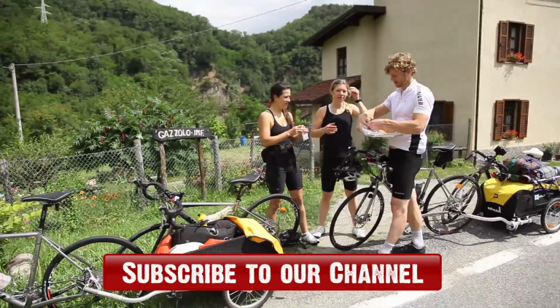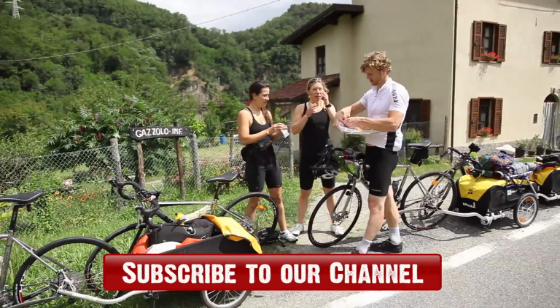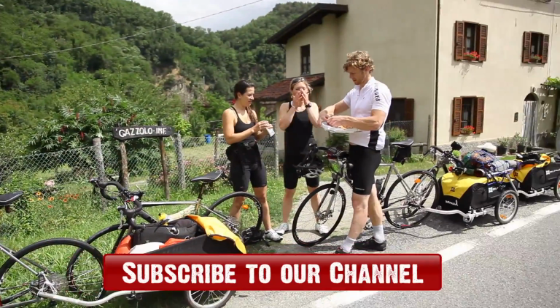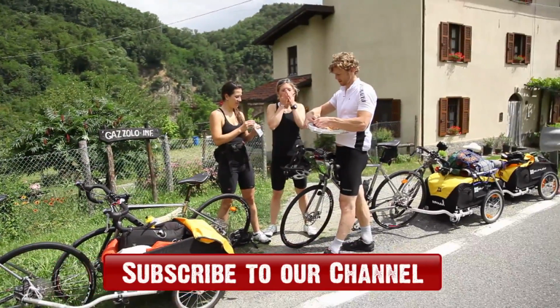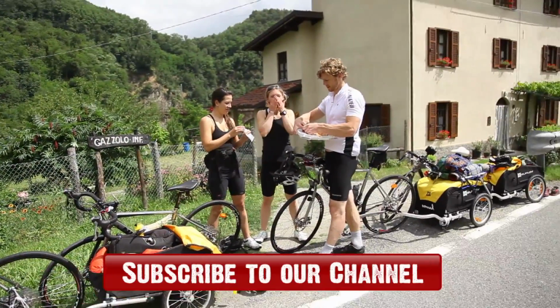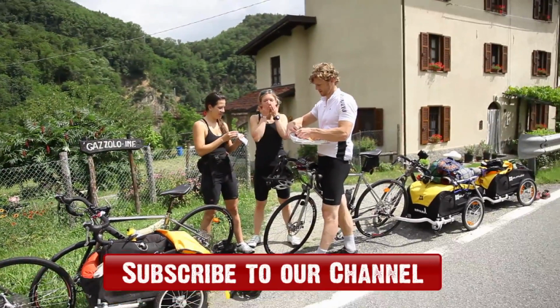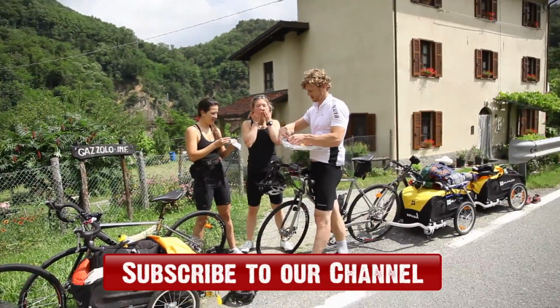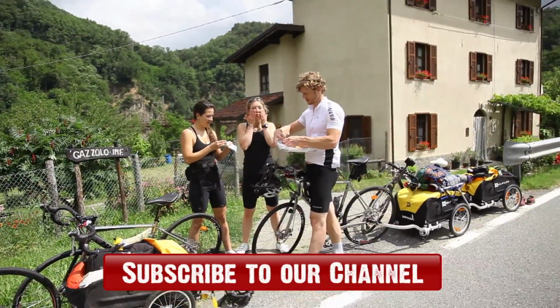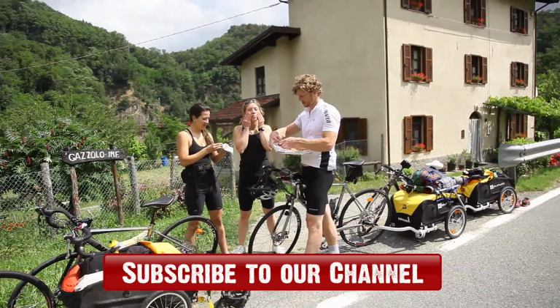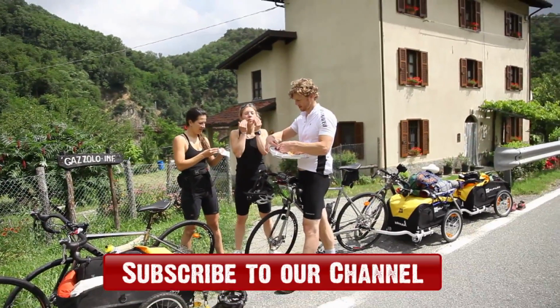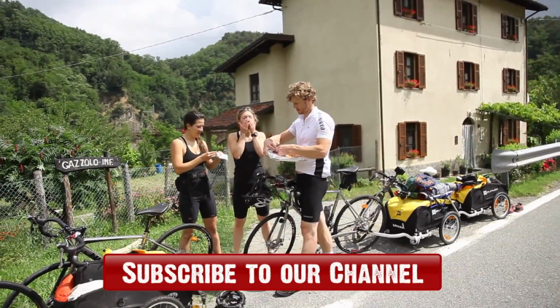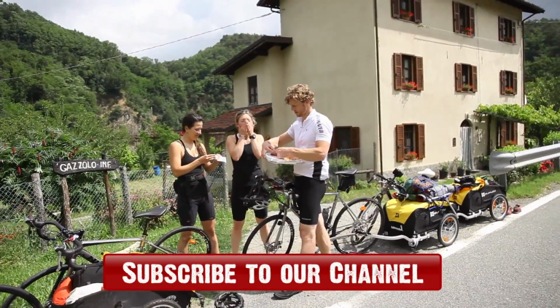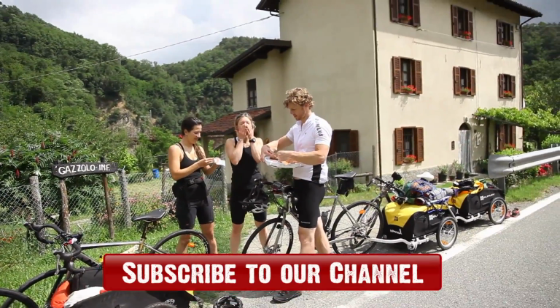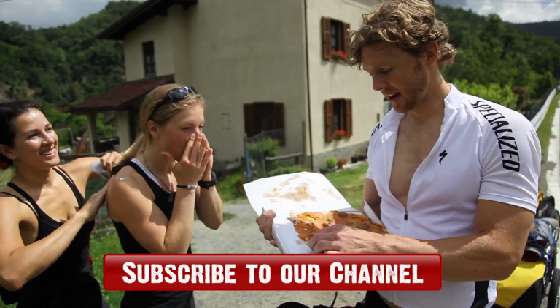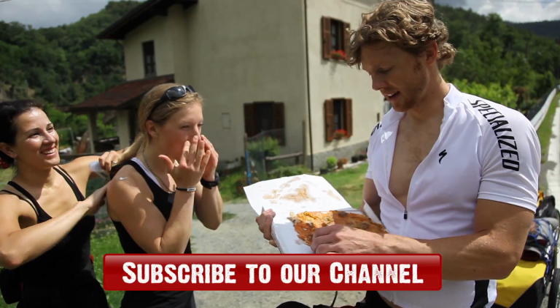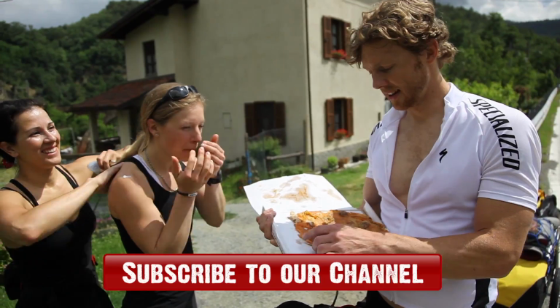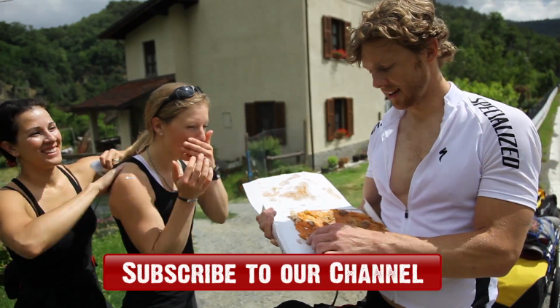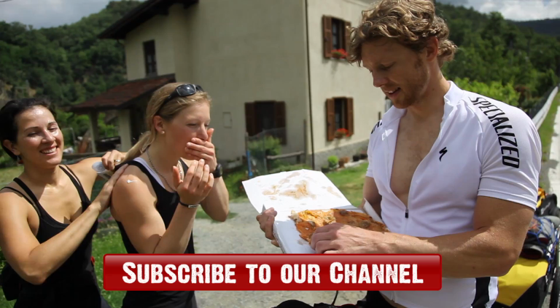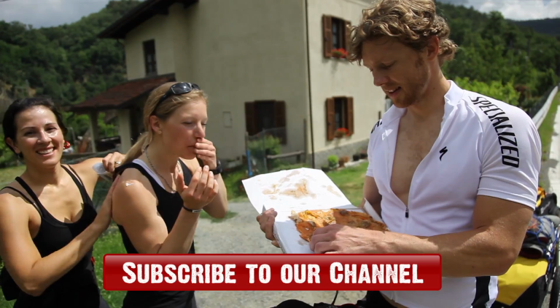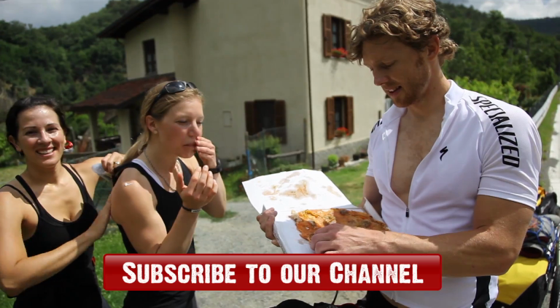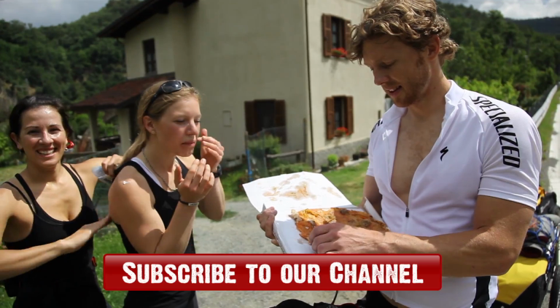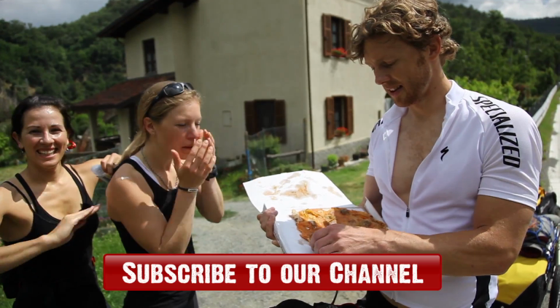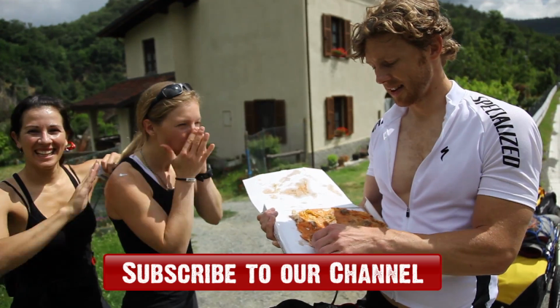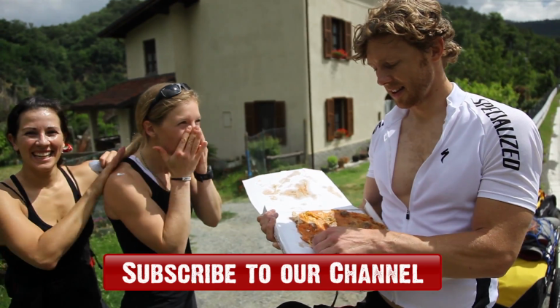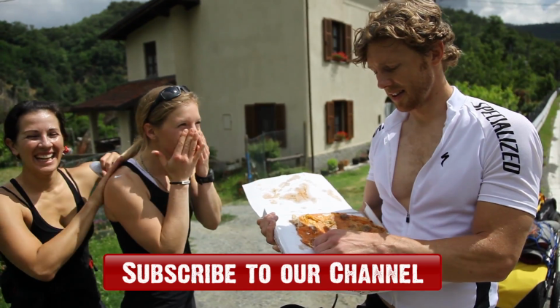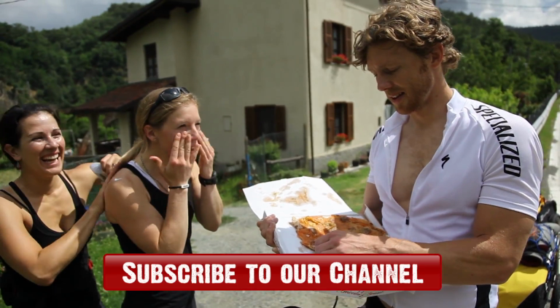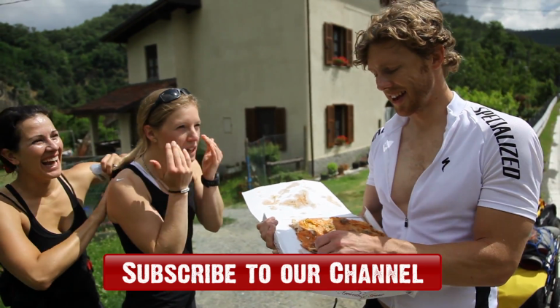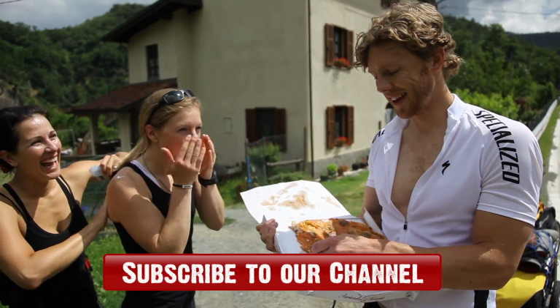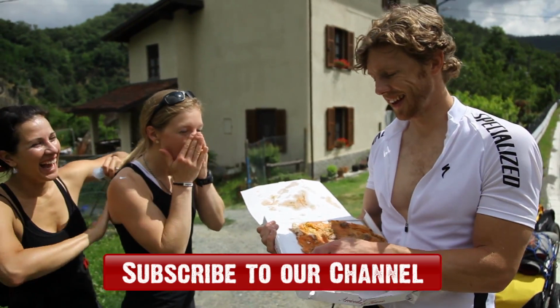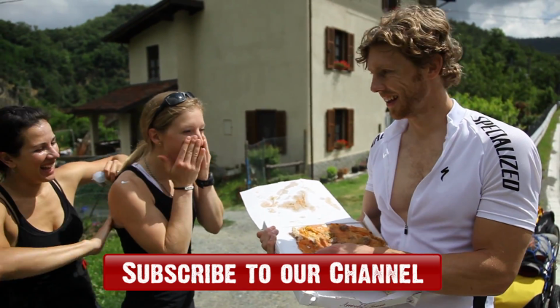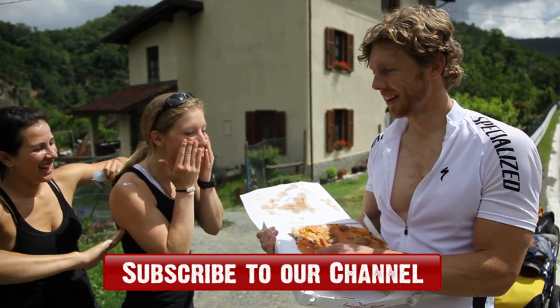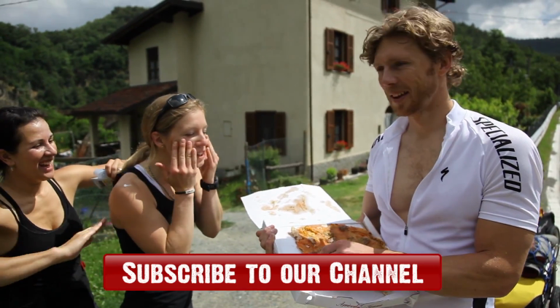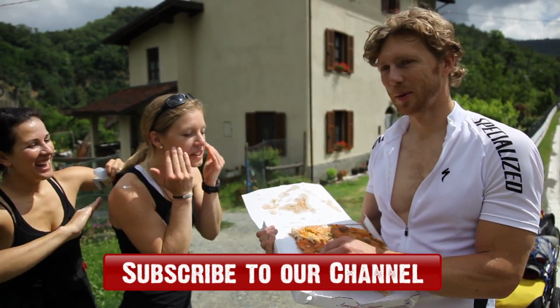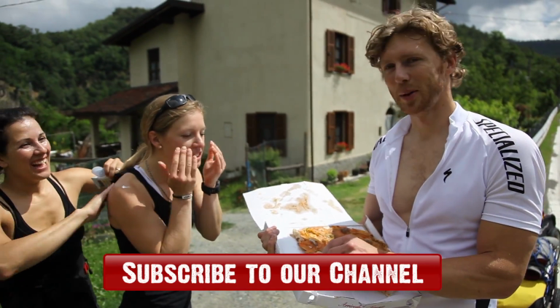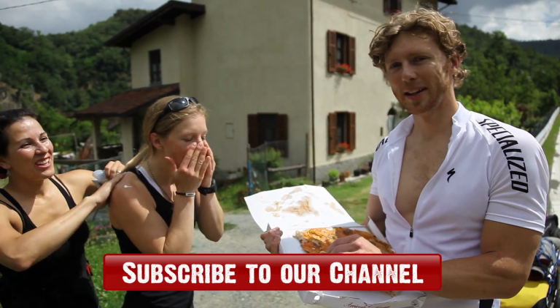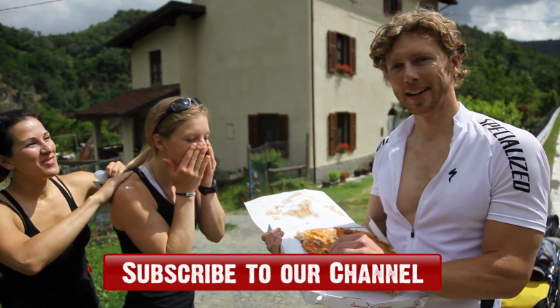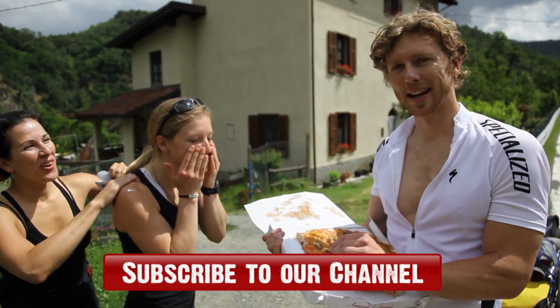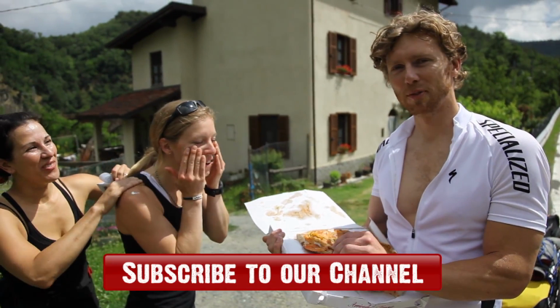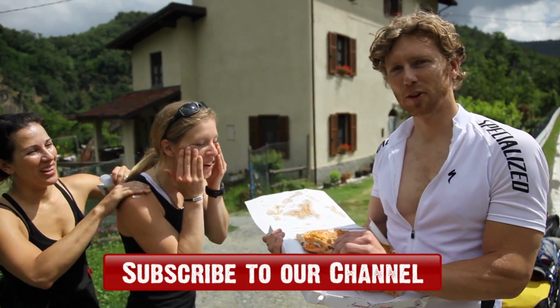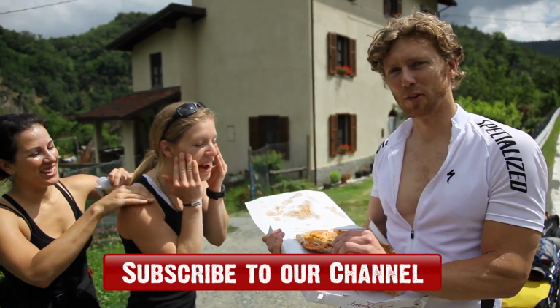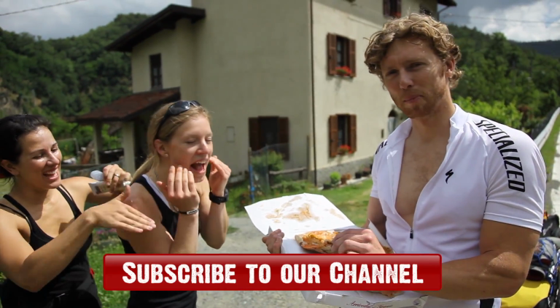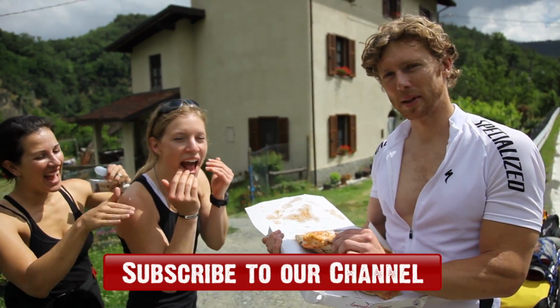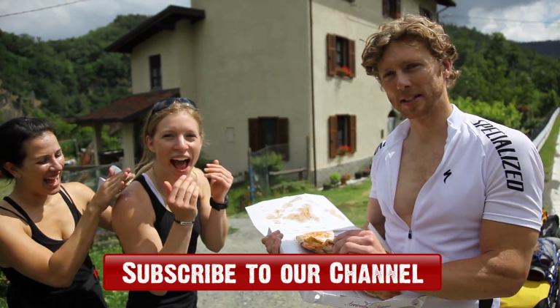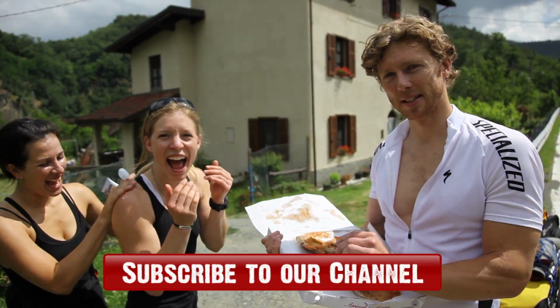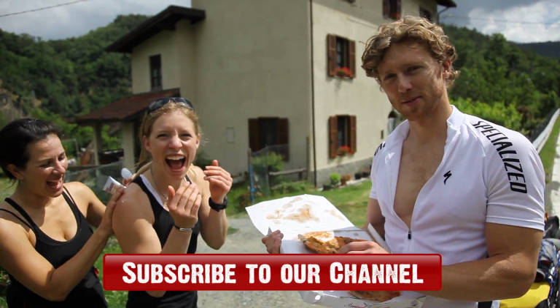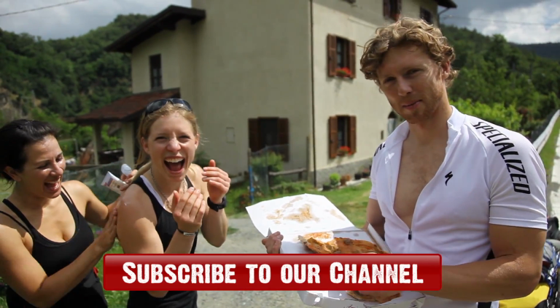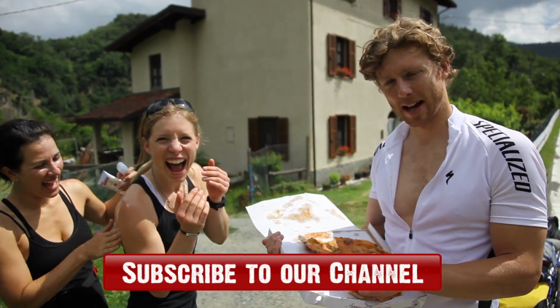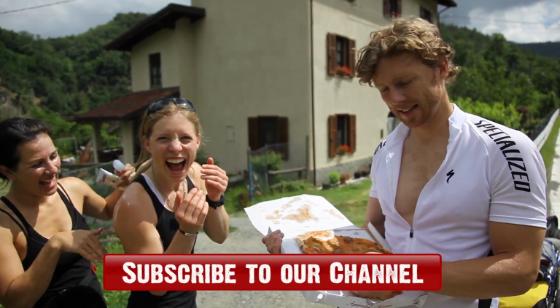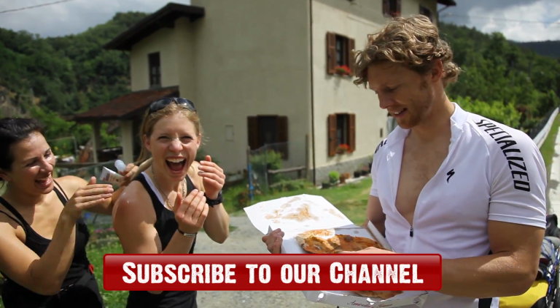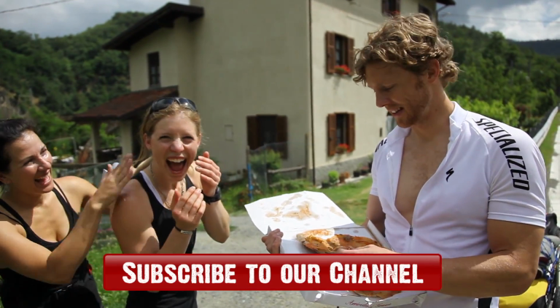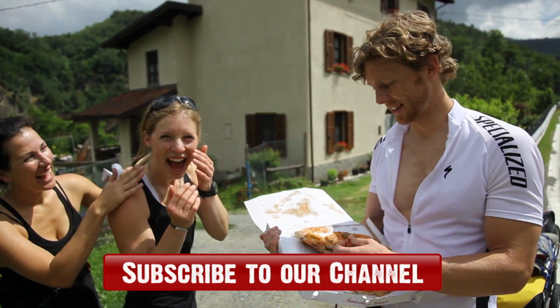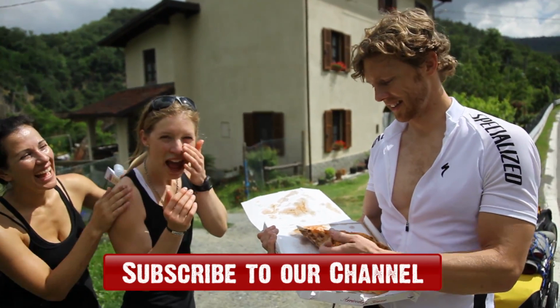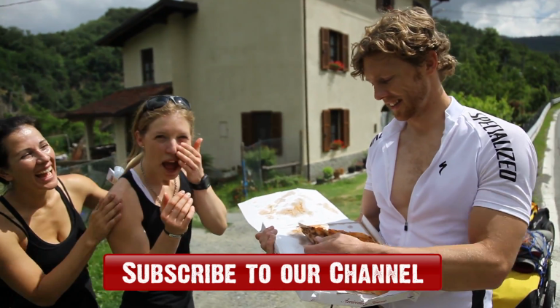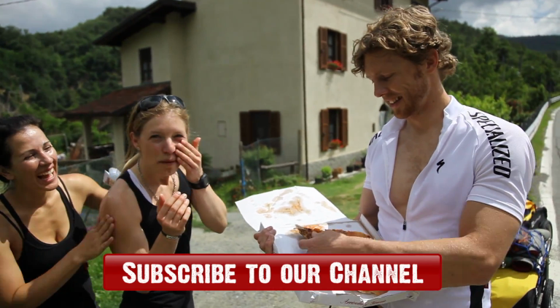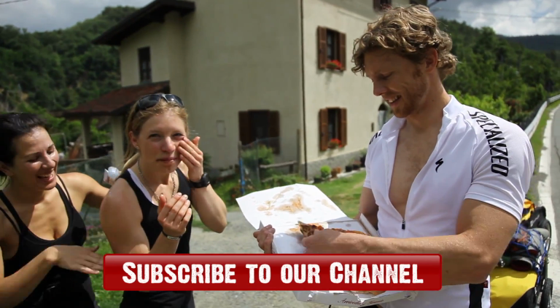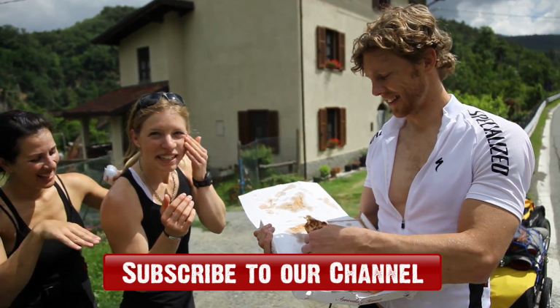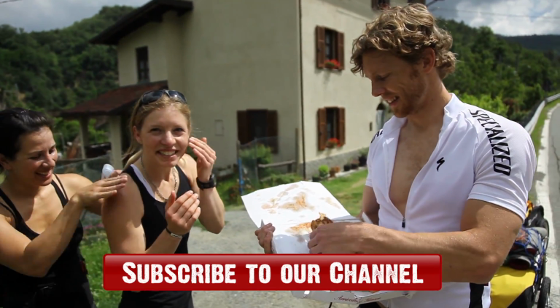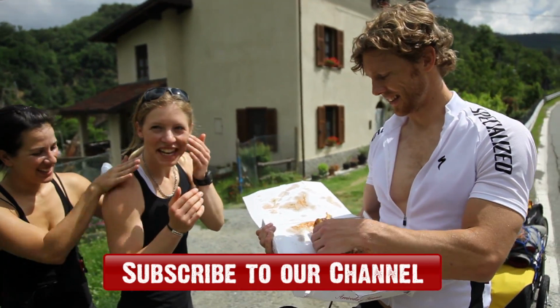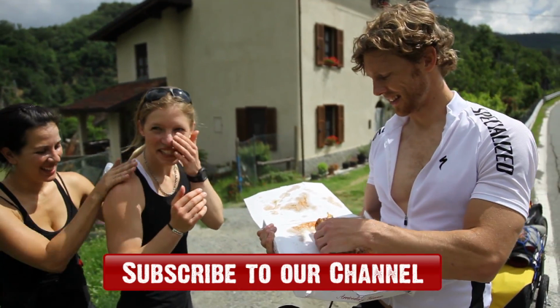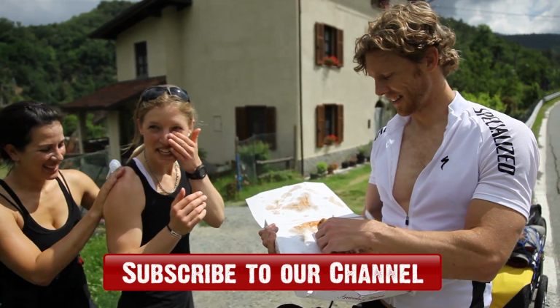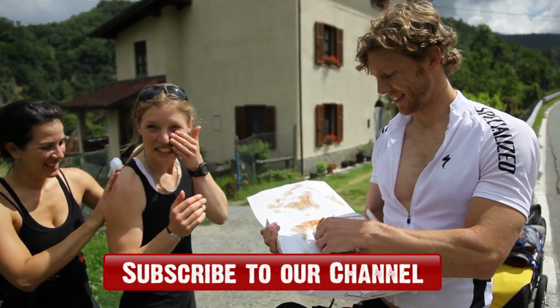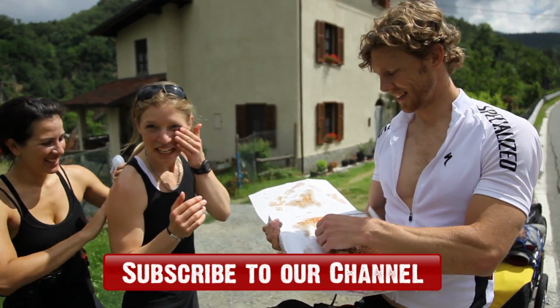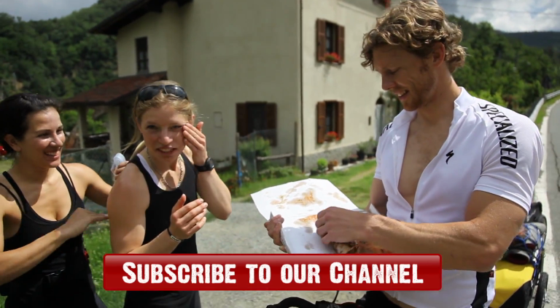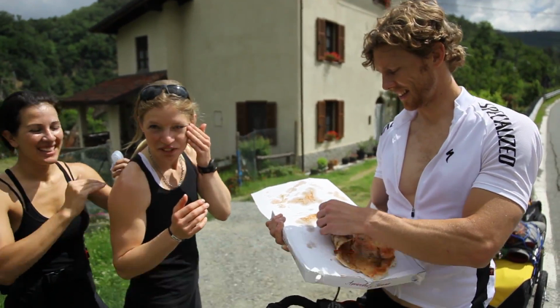Stopped in Italy and eating leftover pizzas from last night — pizzas and sunscreen.